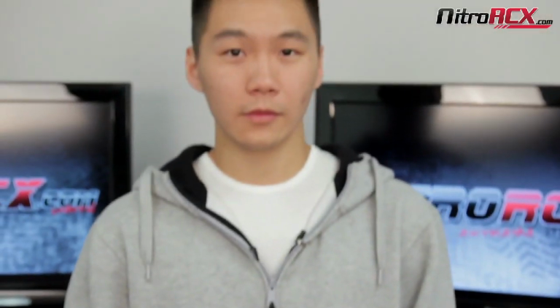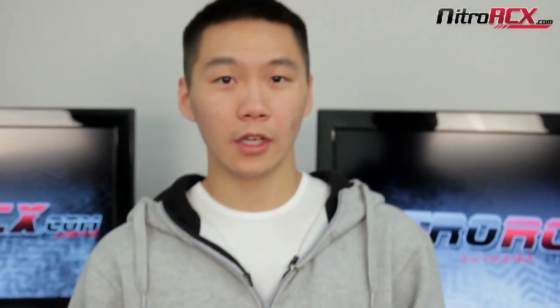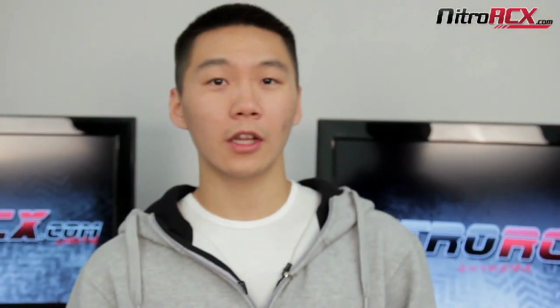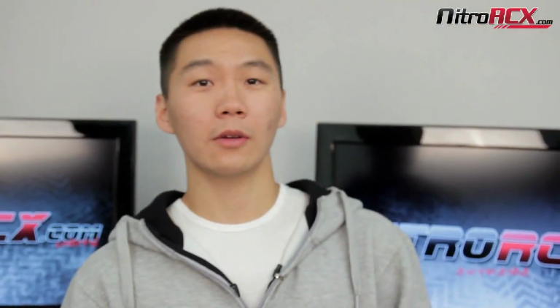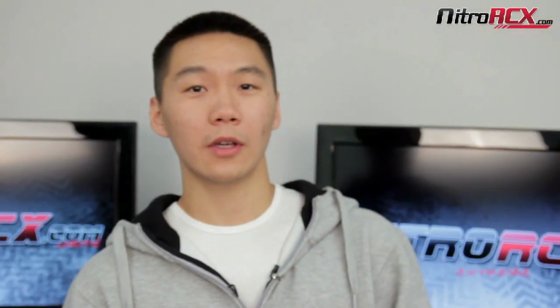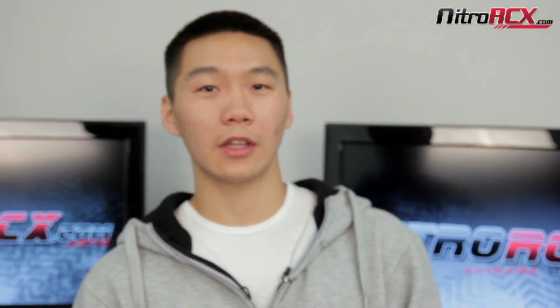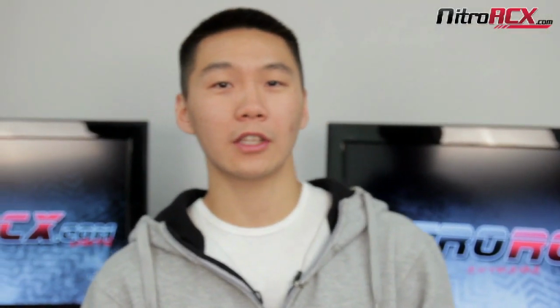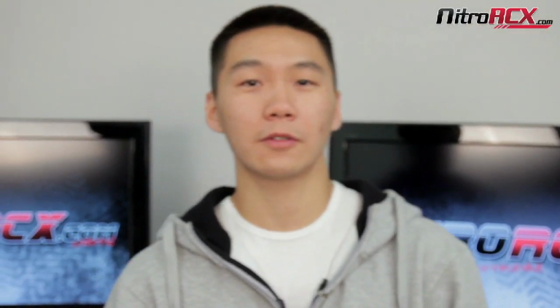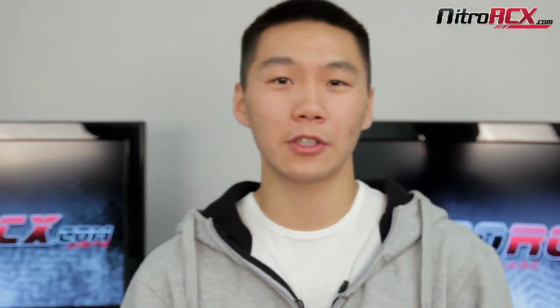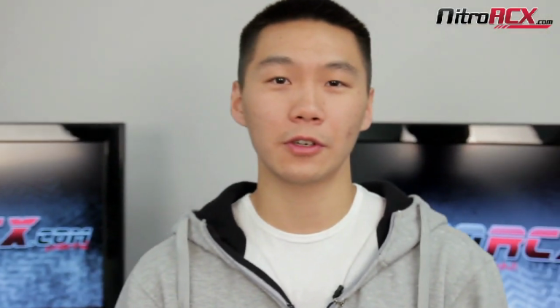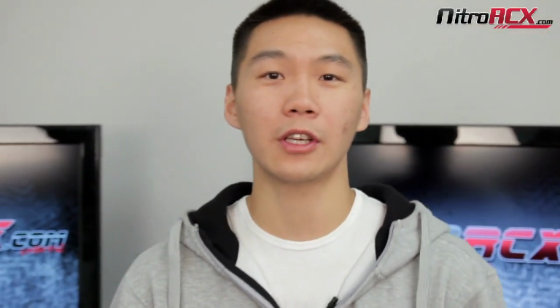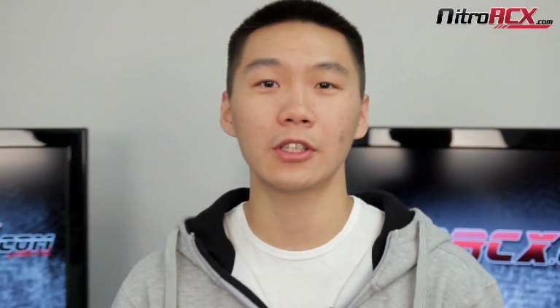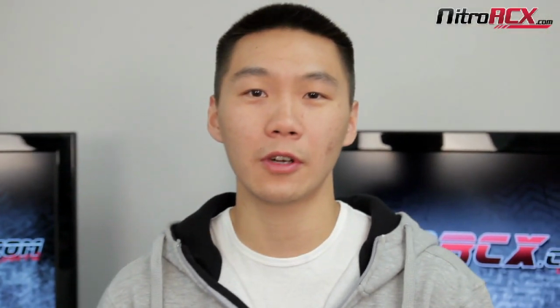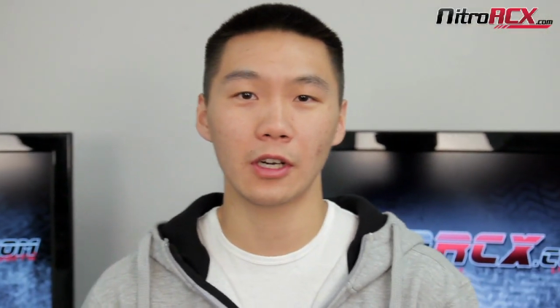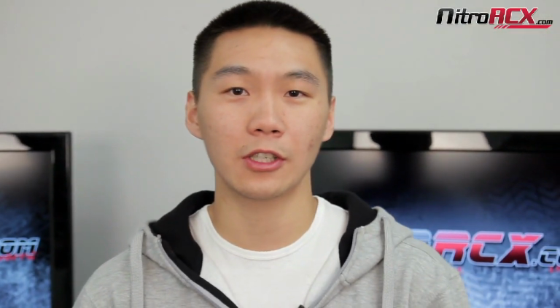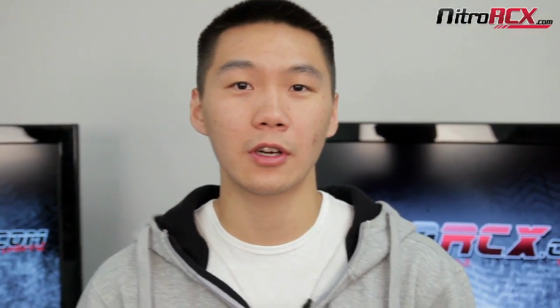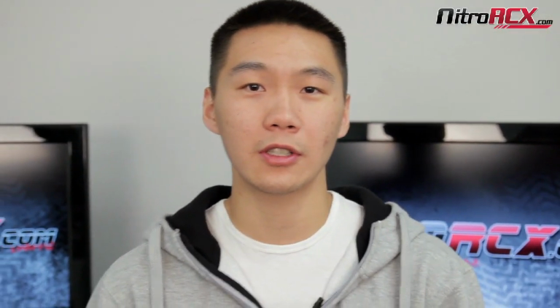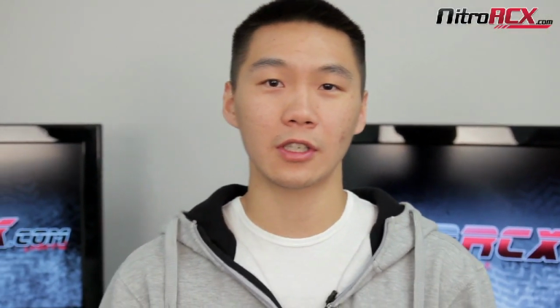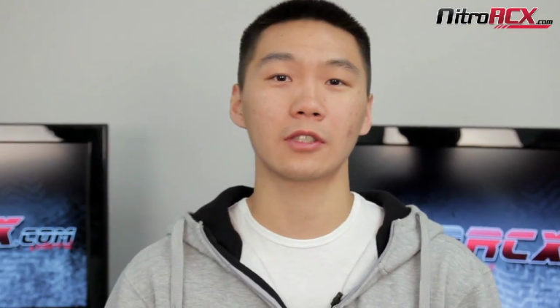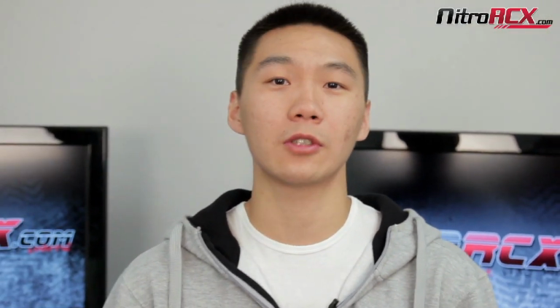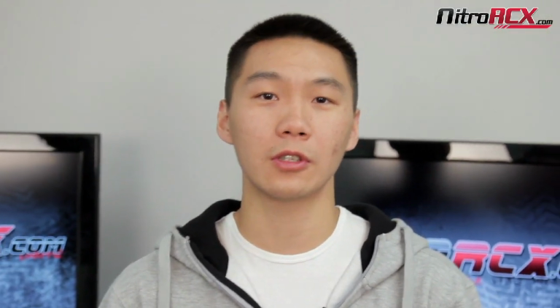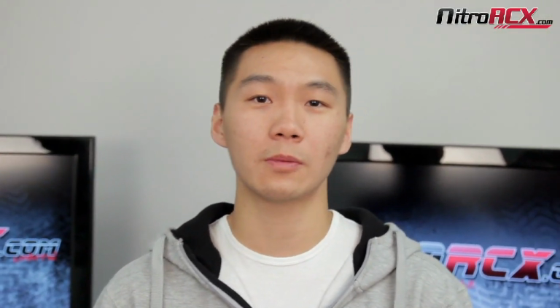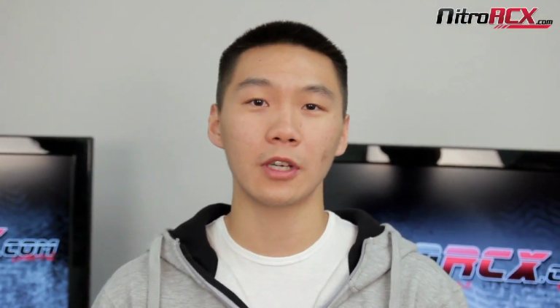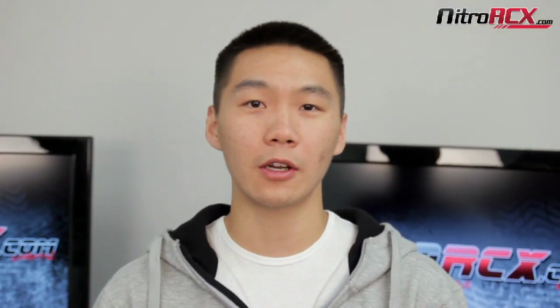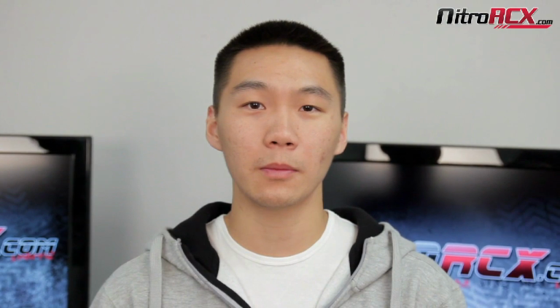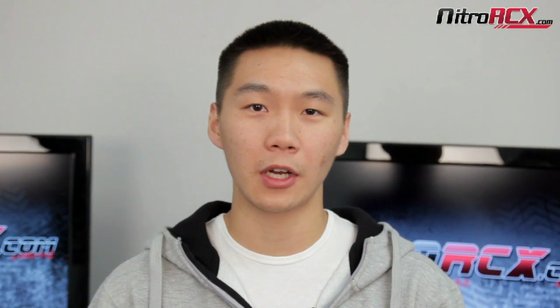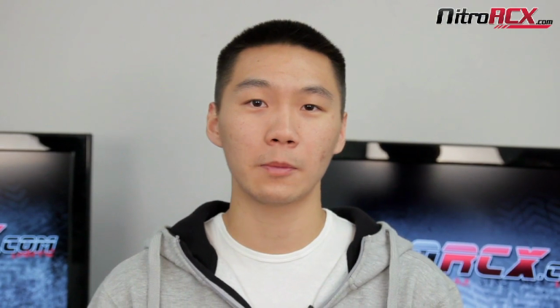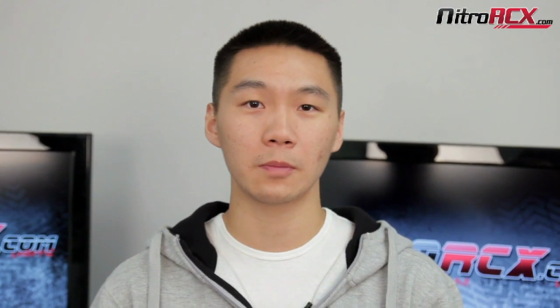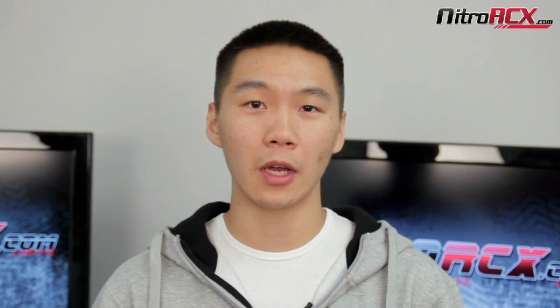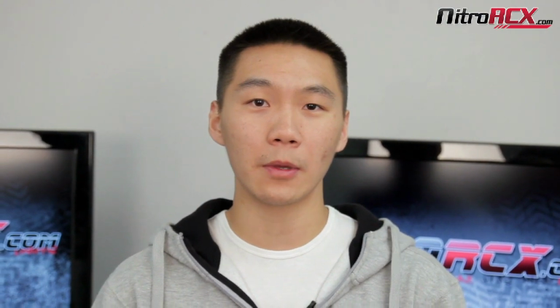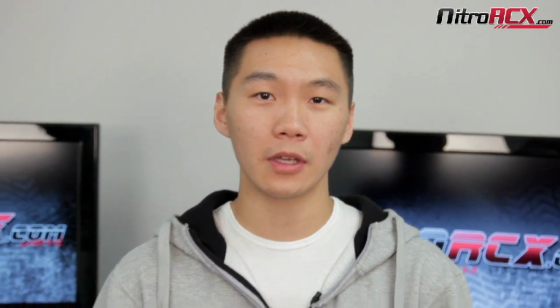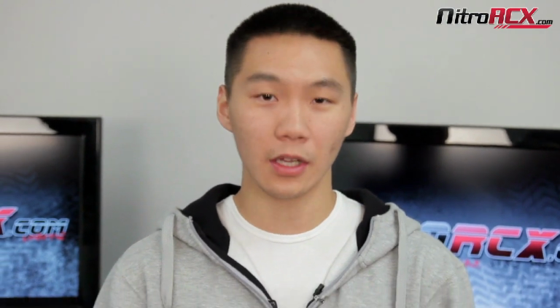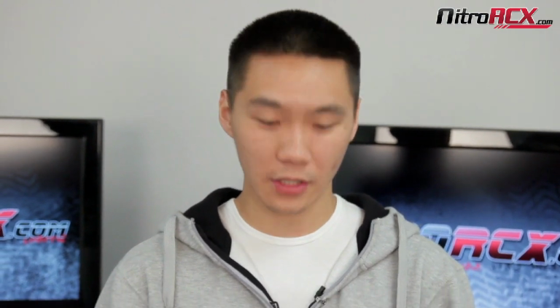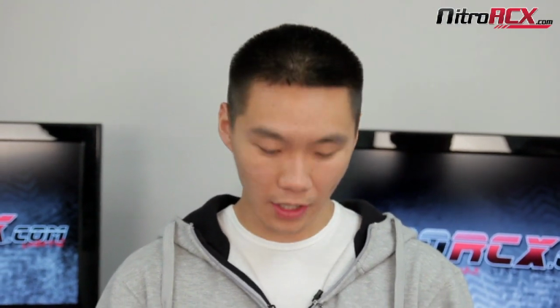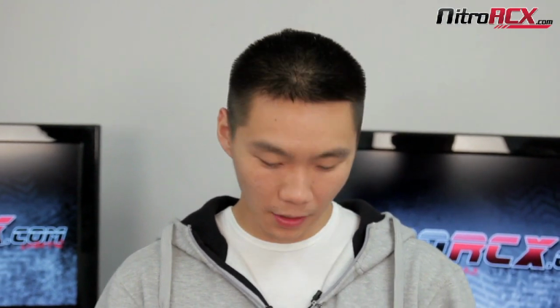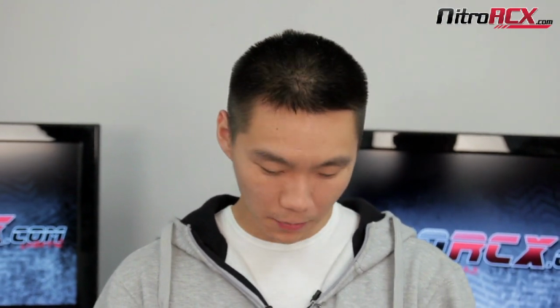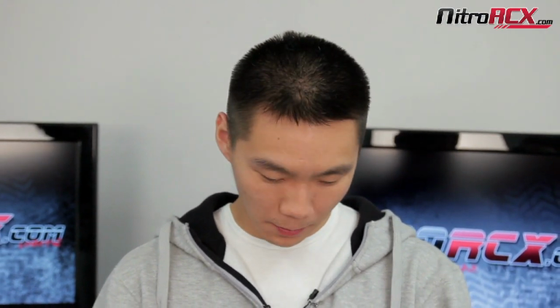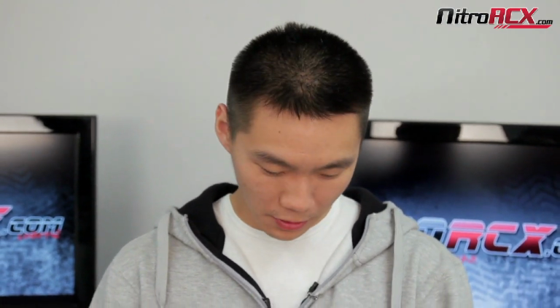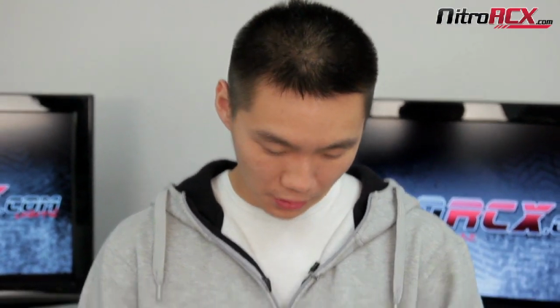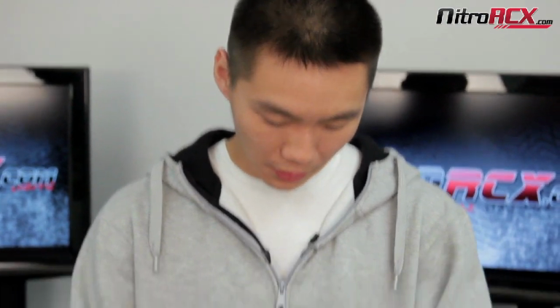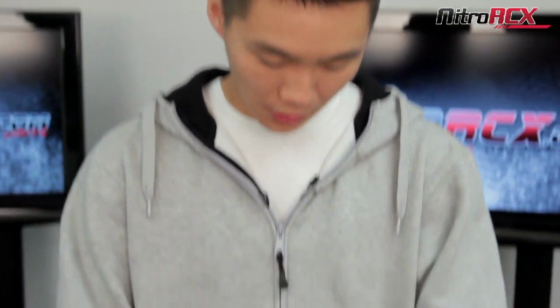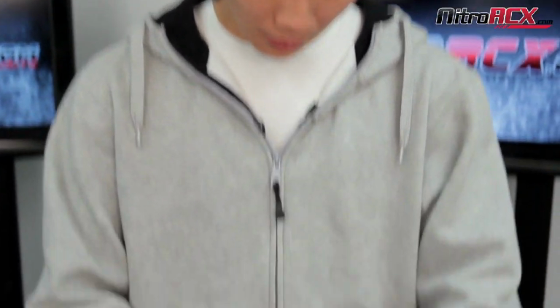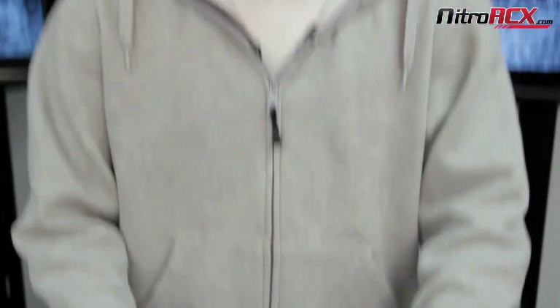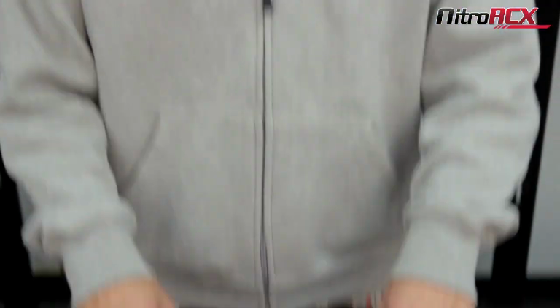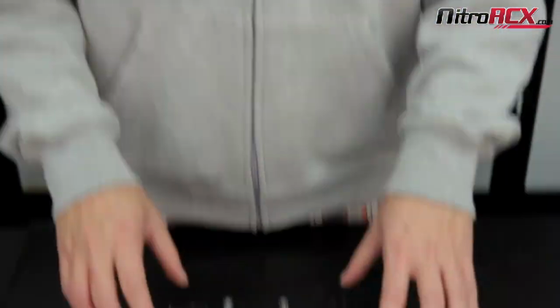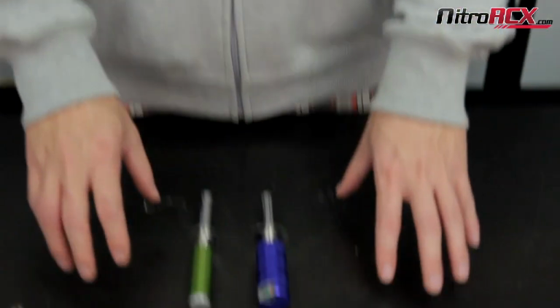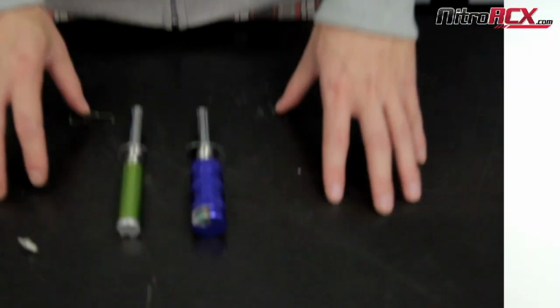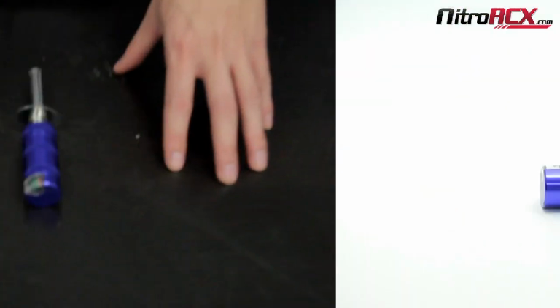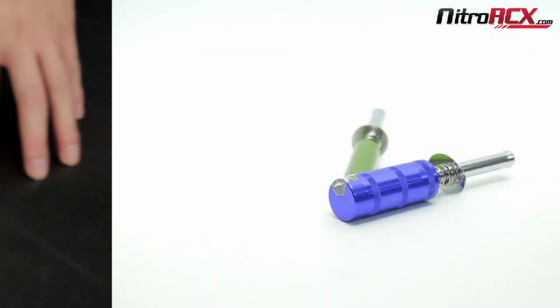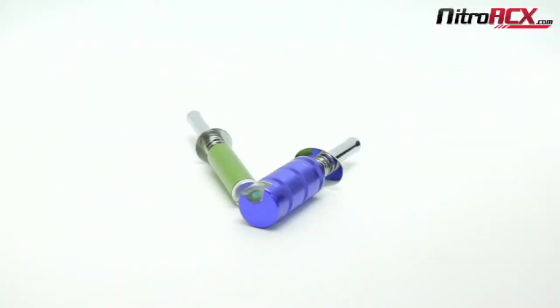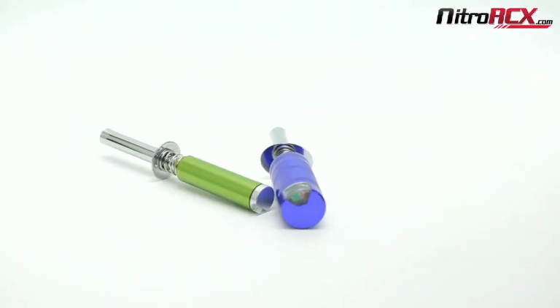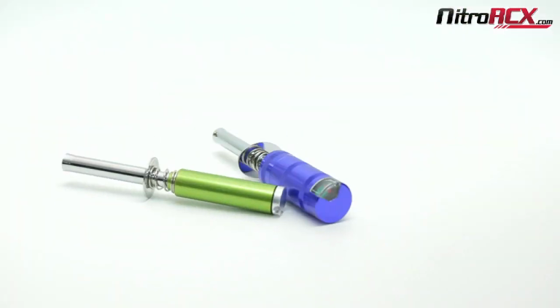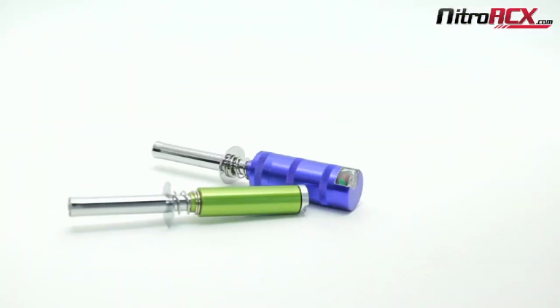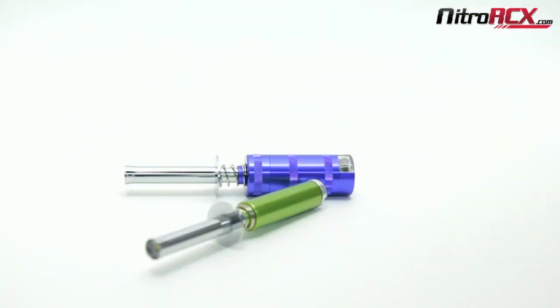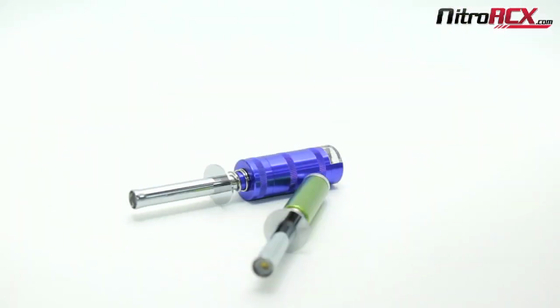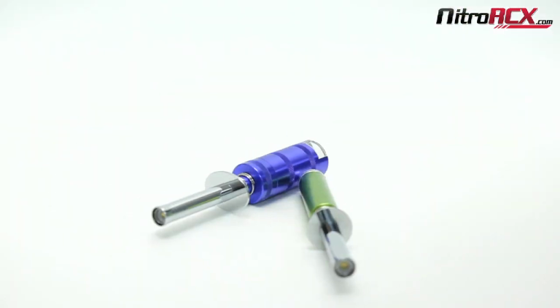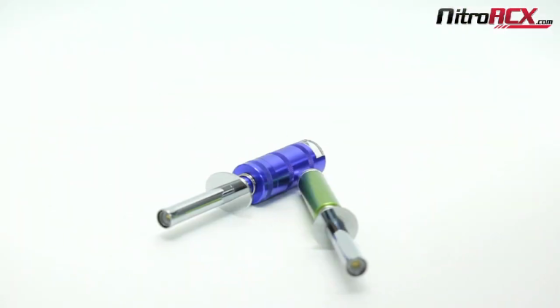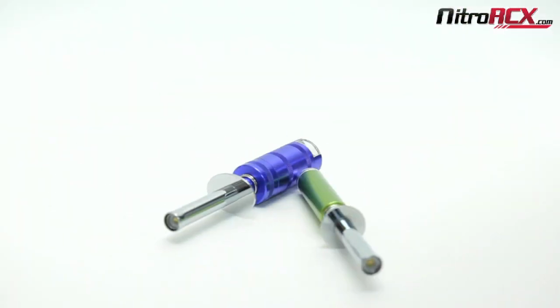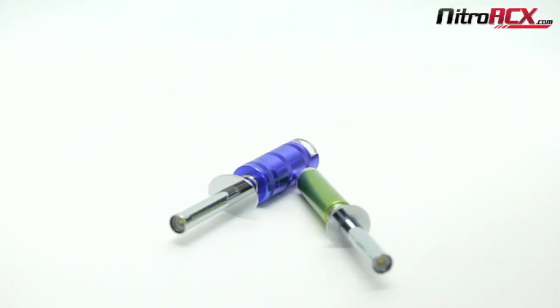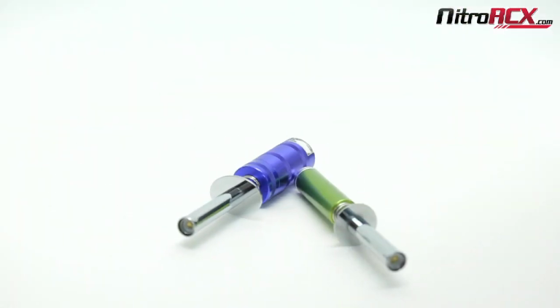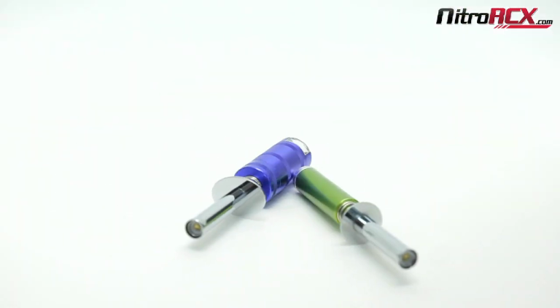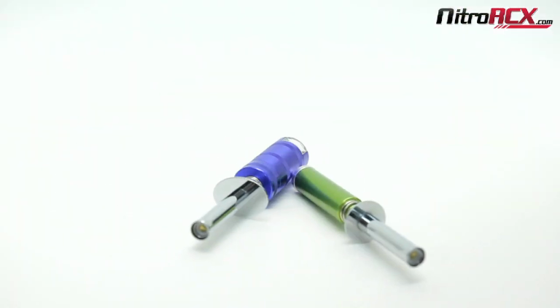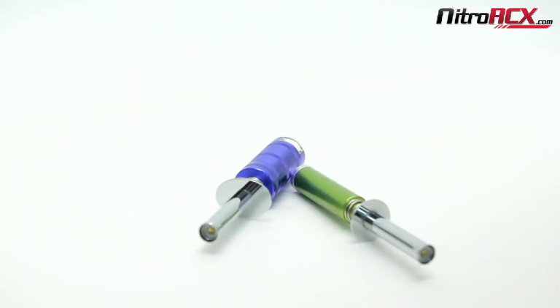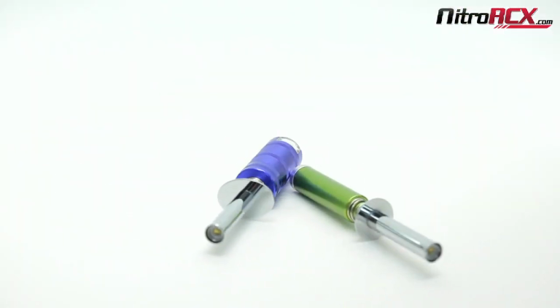Hello and thanks for tuning in to our Nitro ICX YouTube channel. My name is Bobby and today I'm going to be showing you two of our newest and latest globe plug igniters.